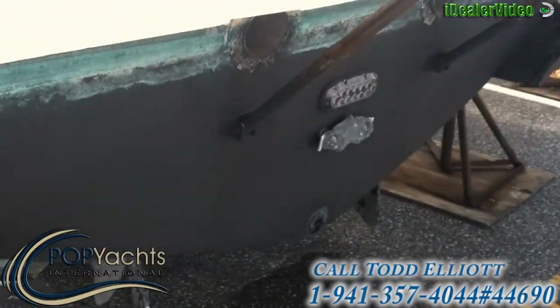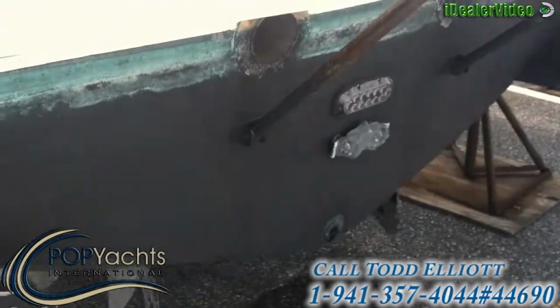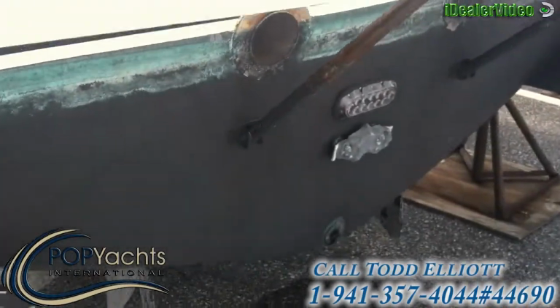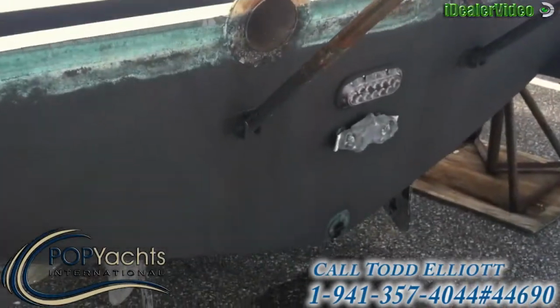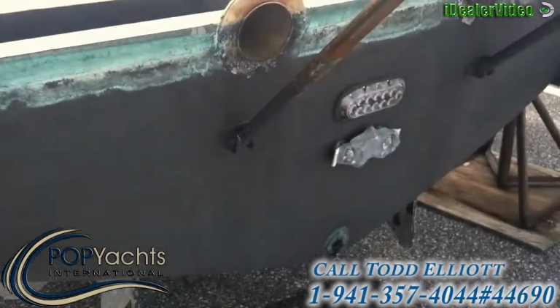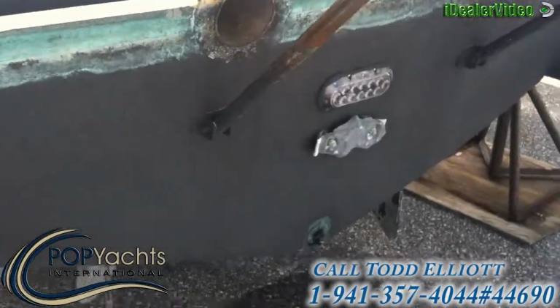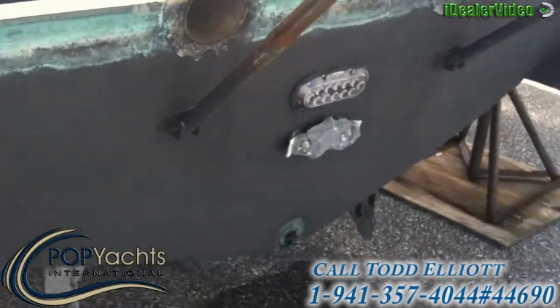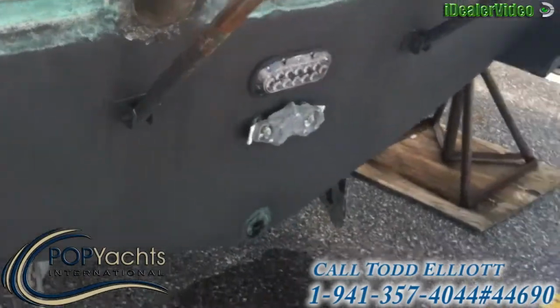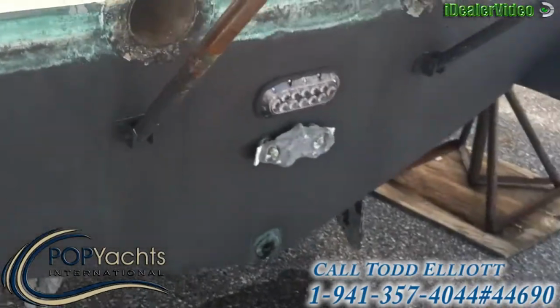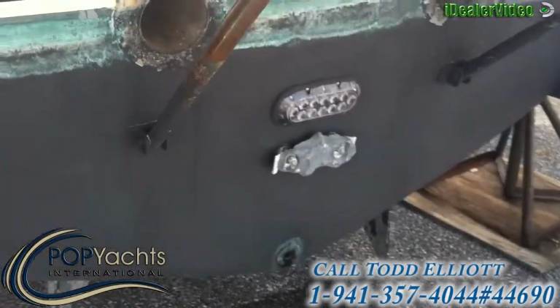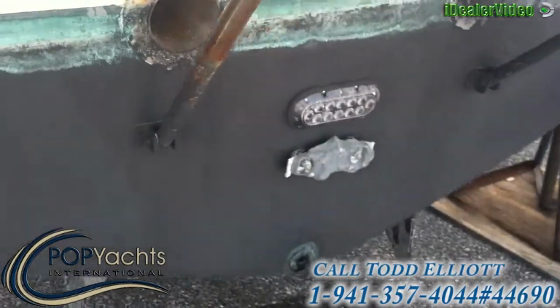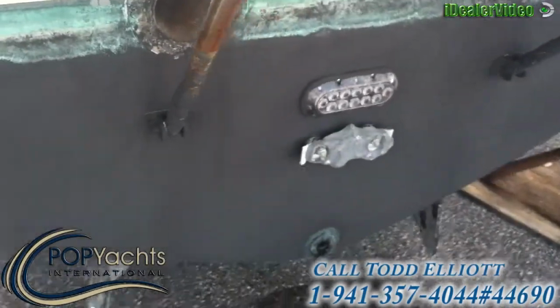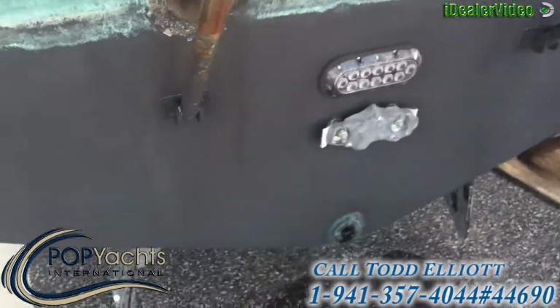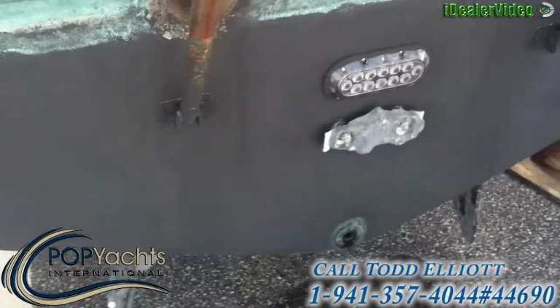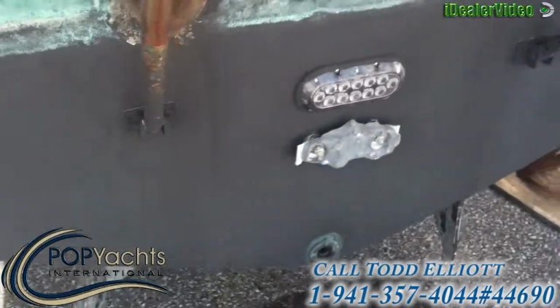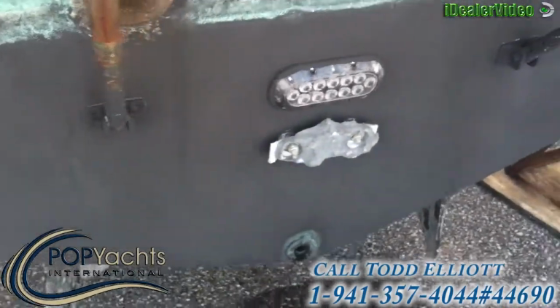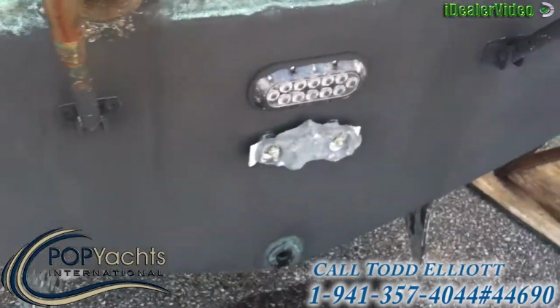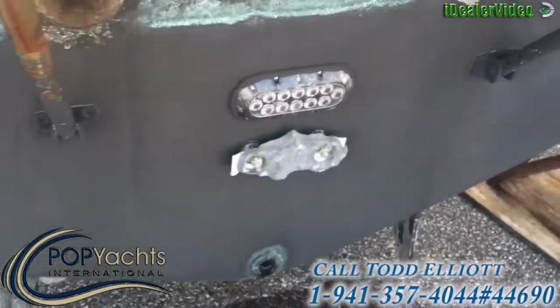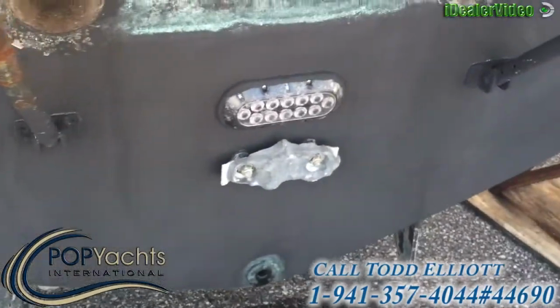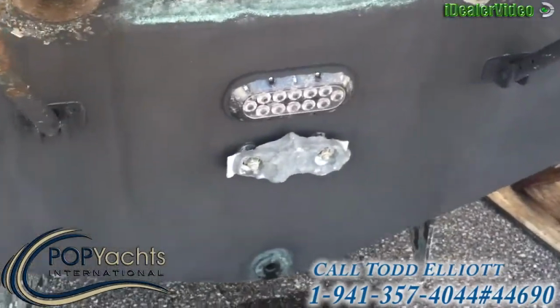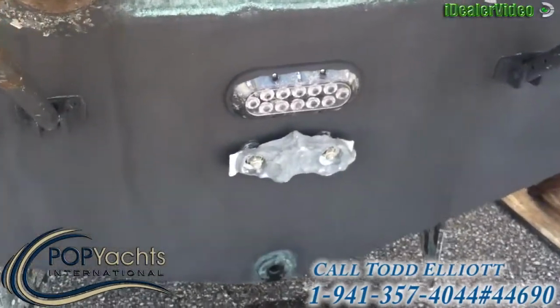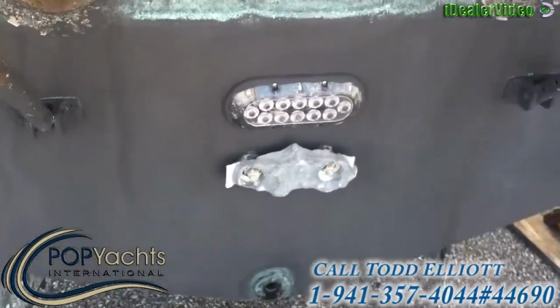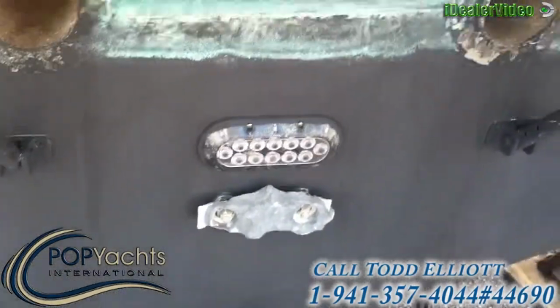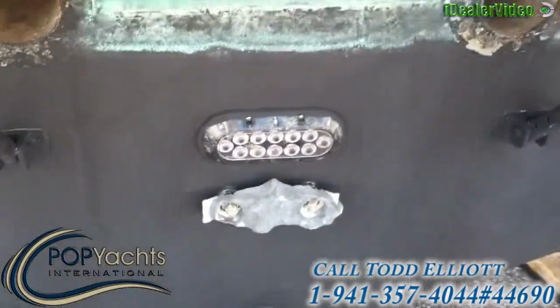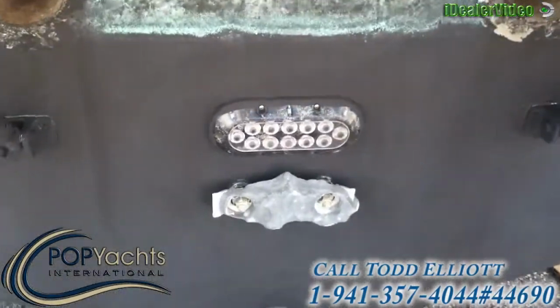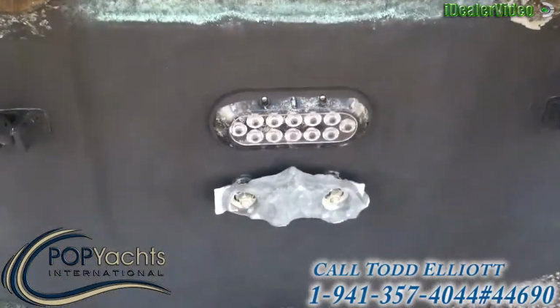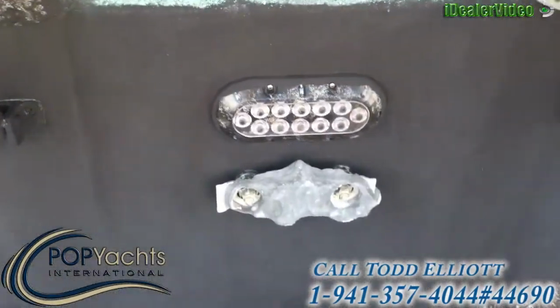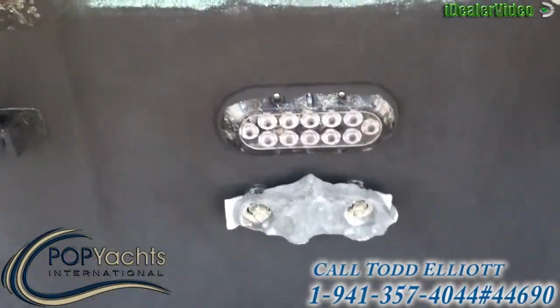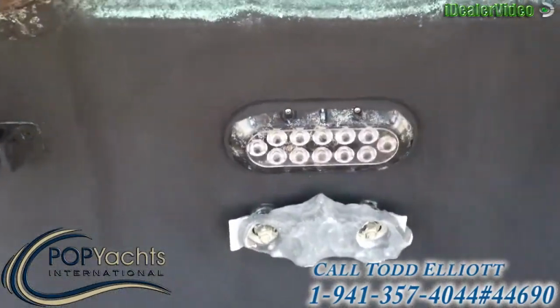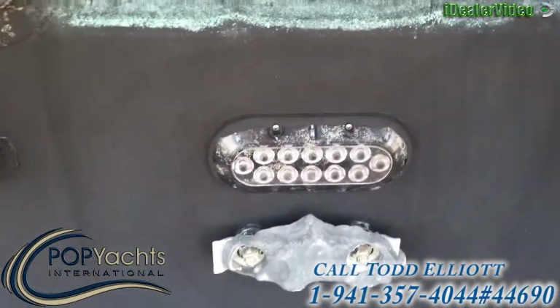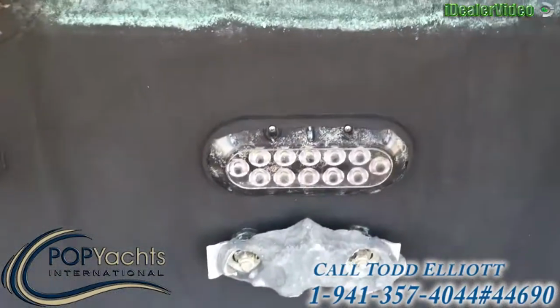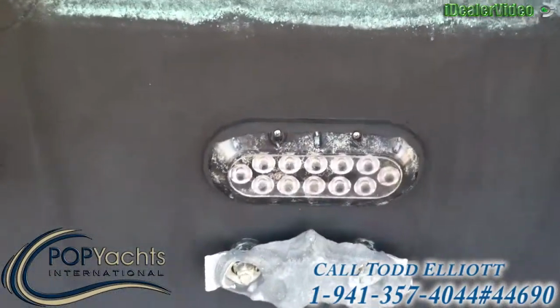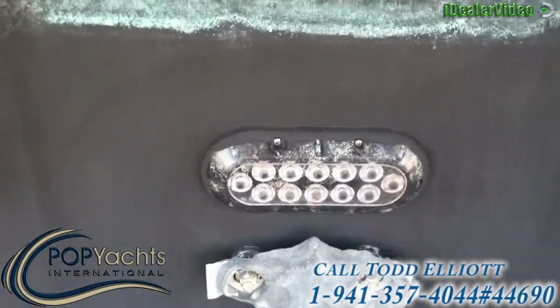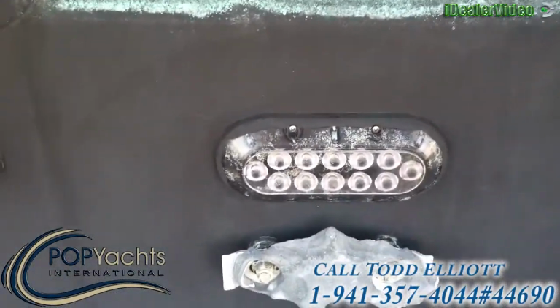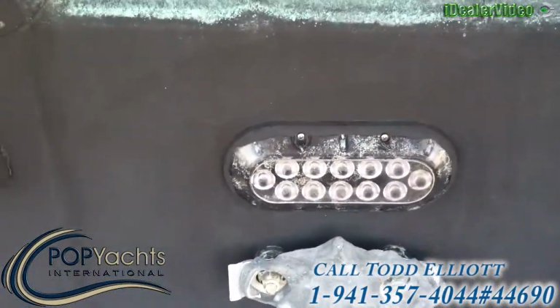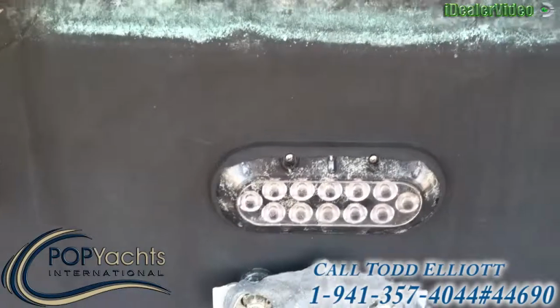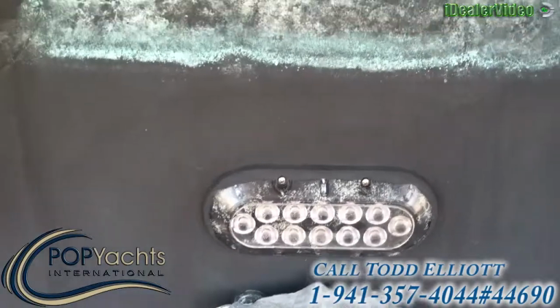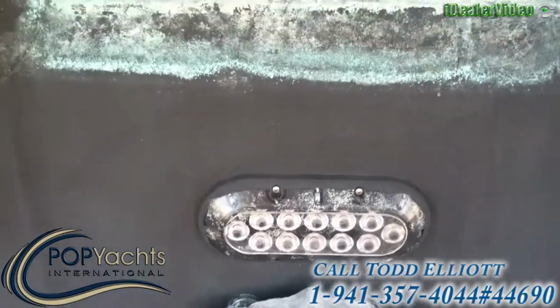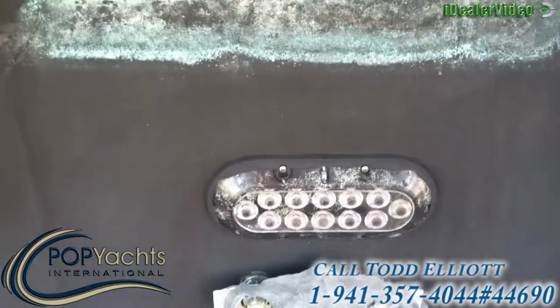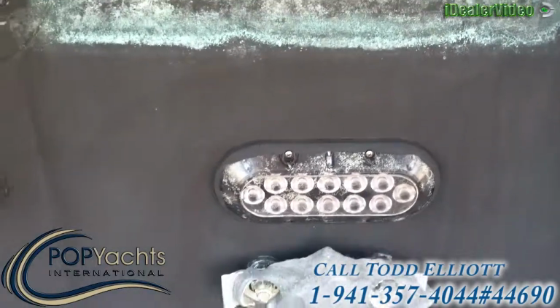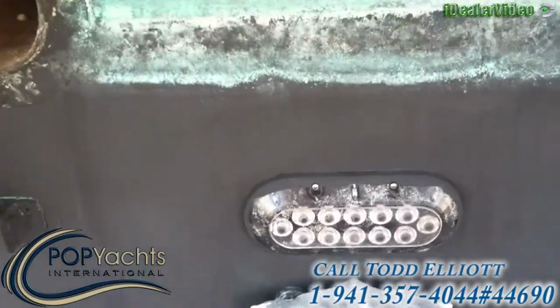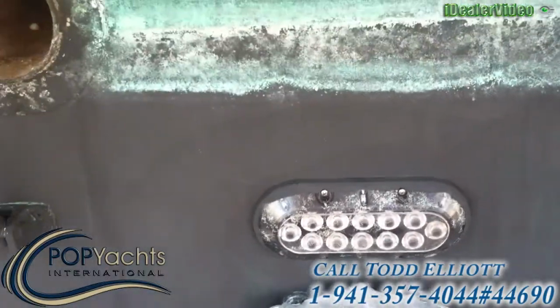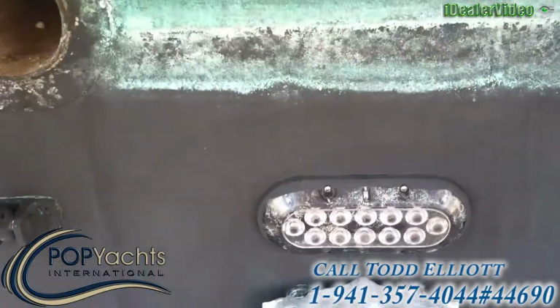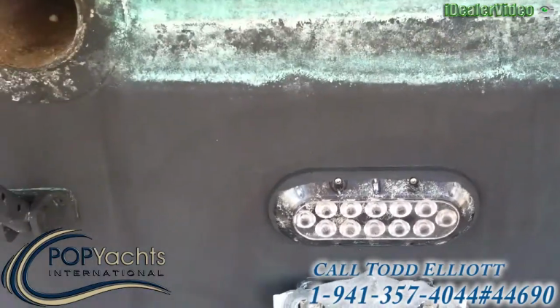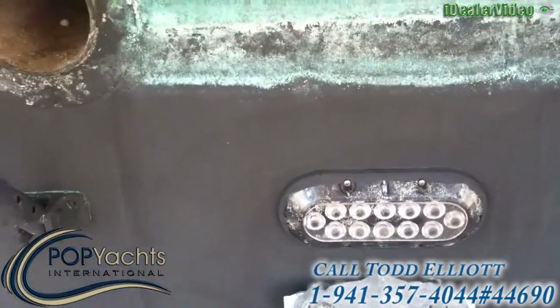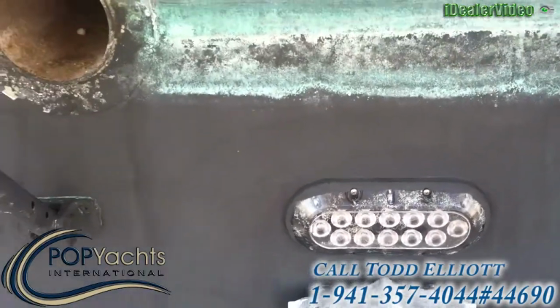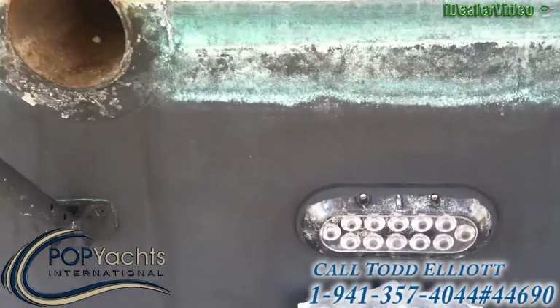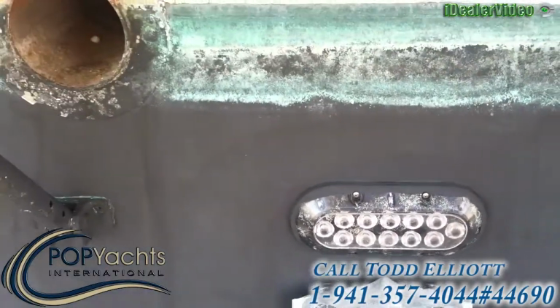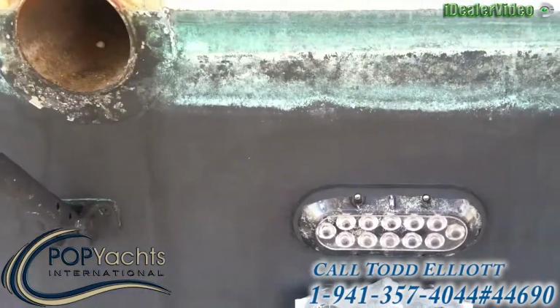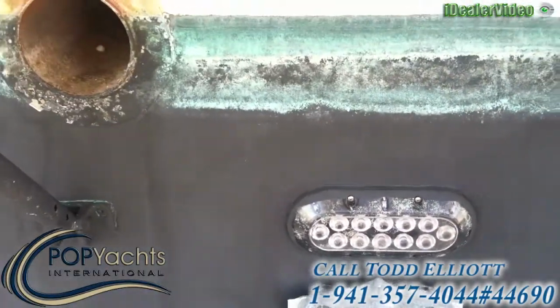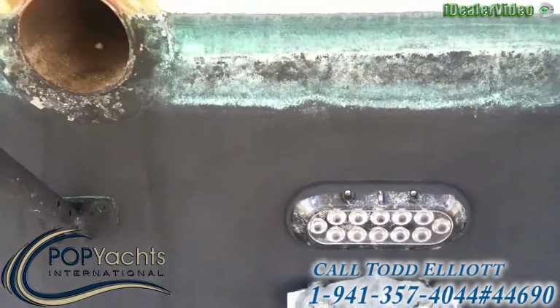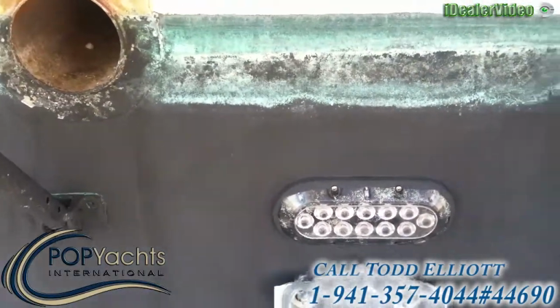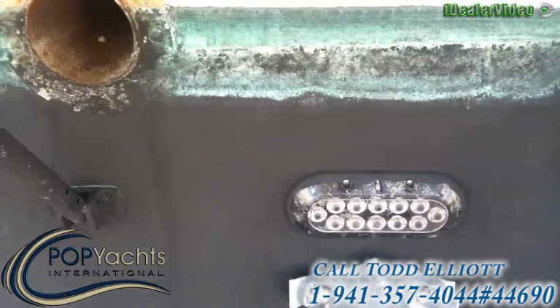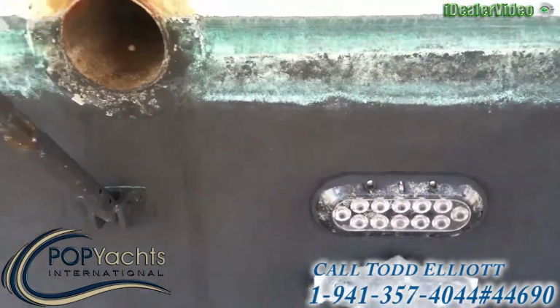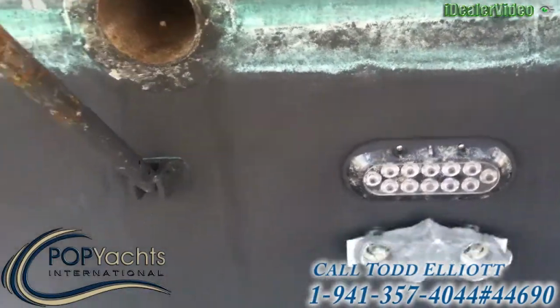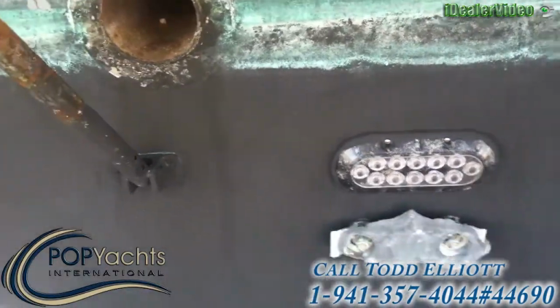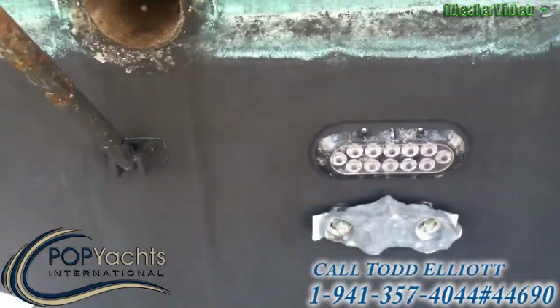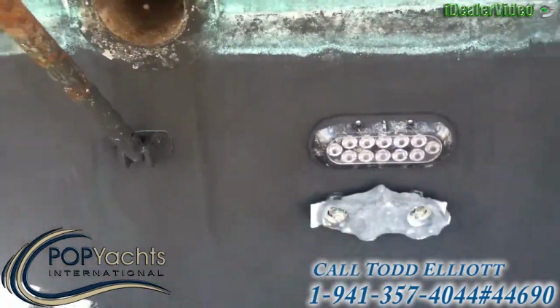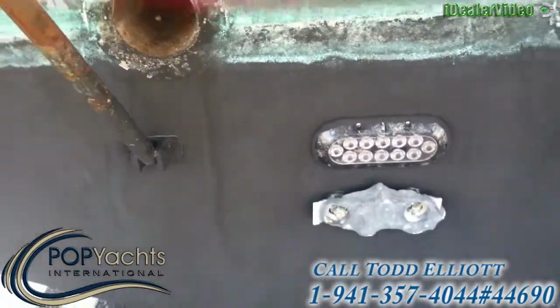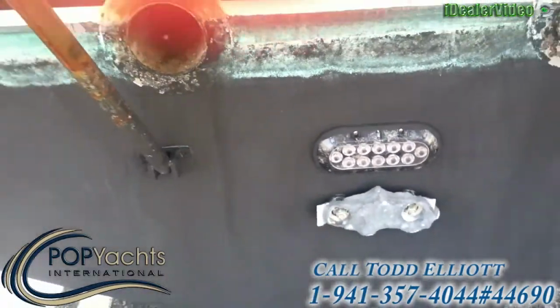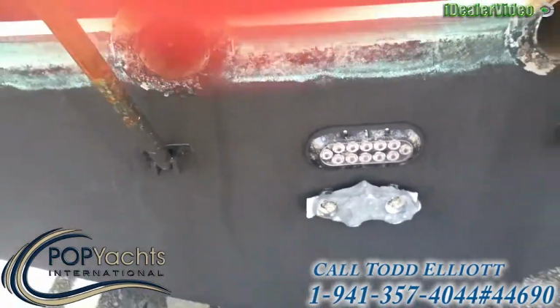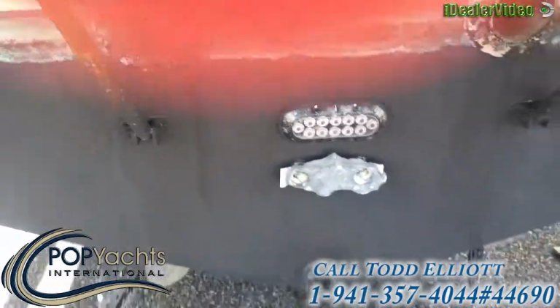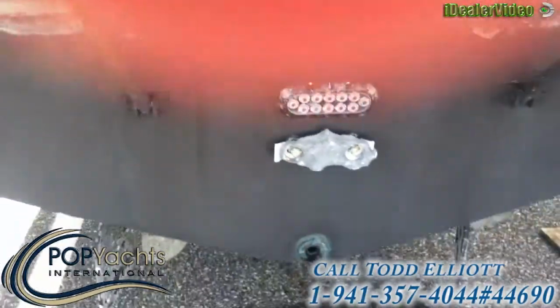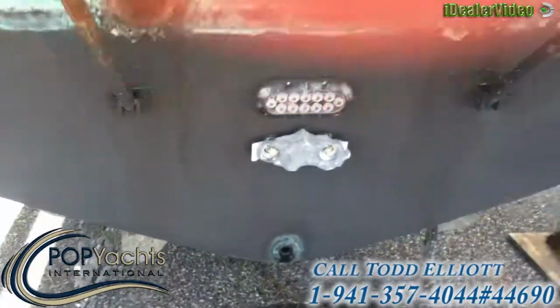The boat is well maintained, with plenty of recent upgrades including an LED underwater light.